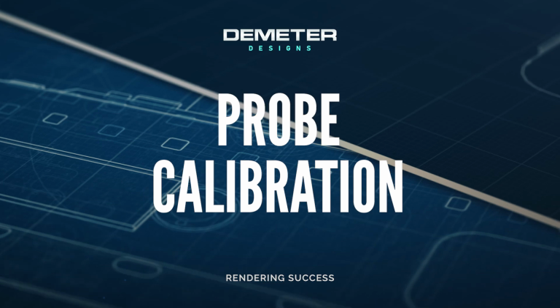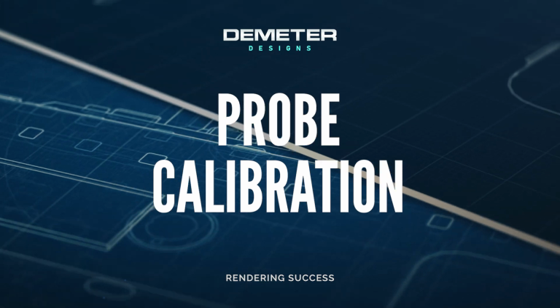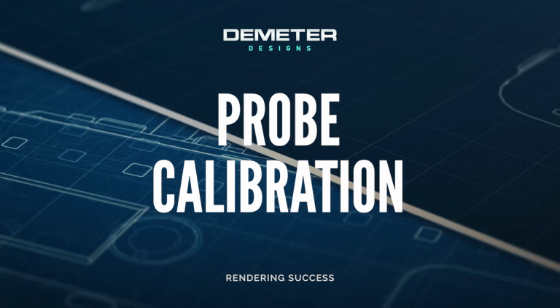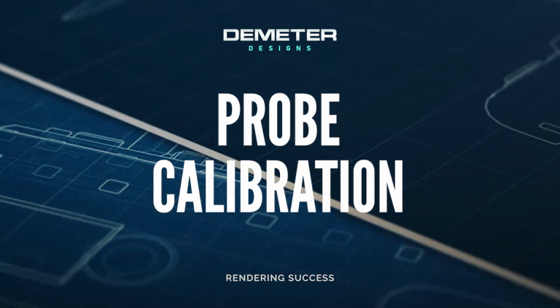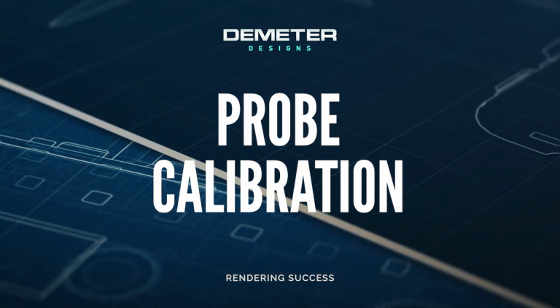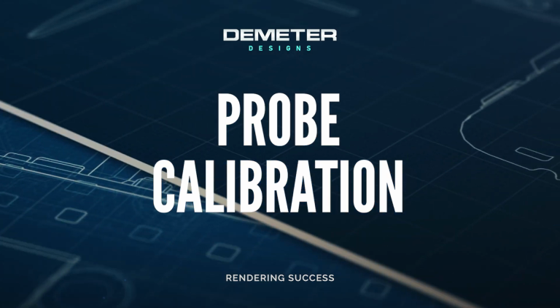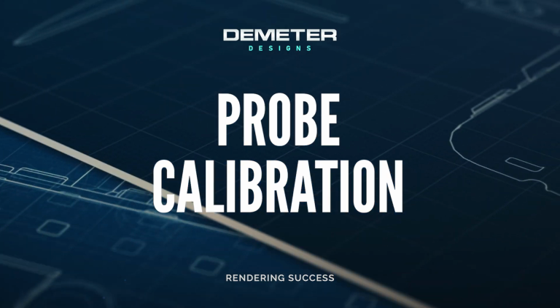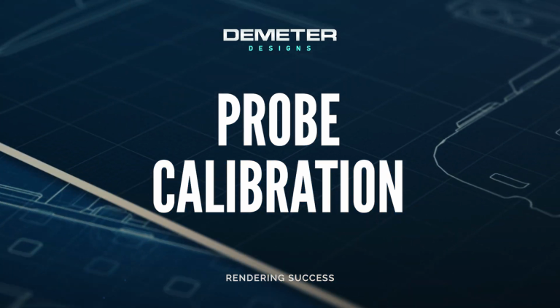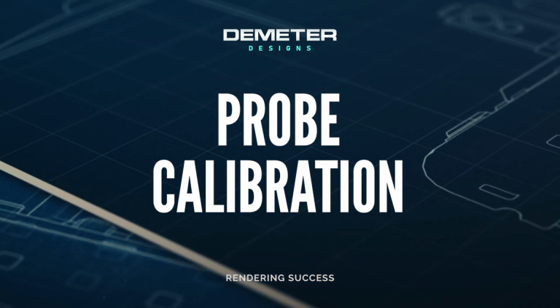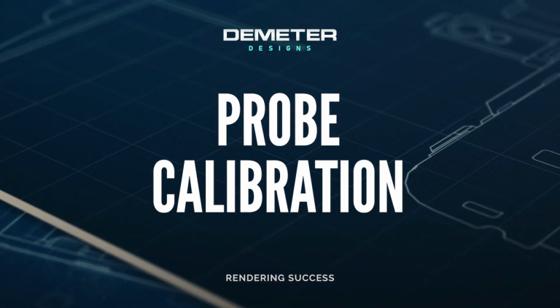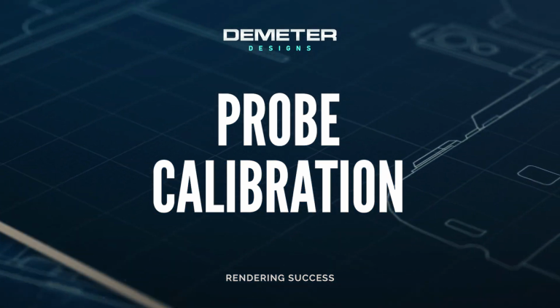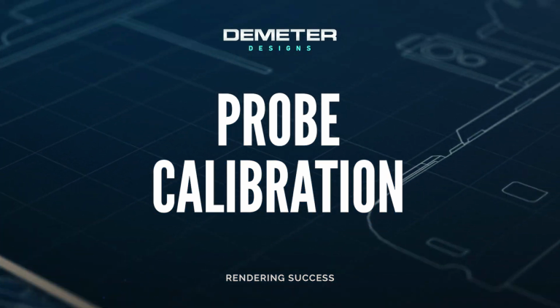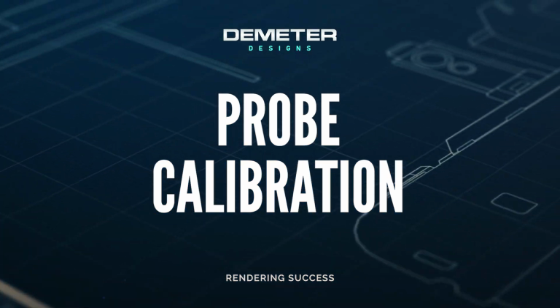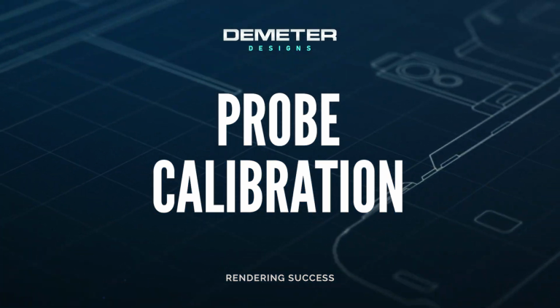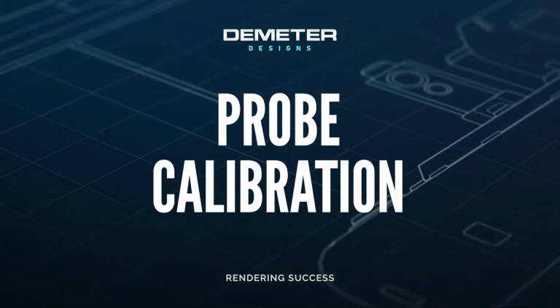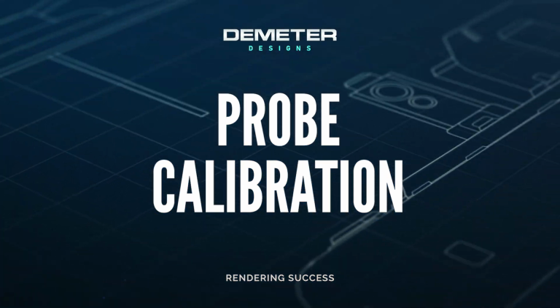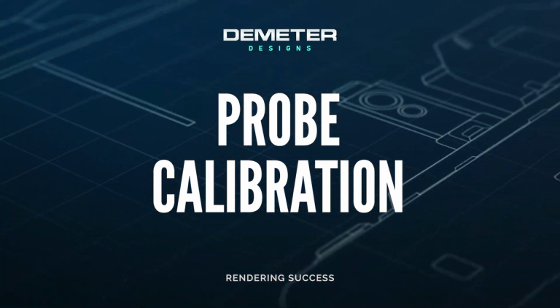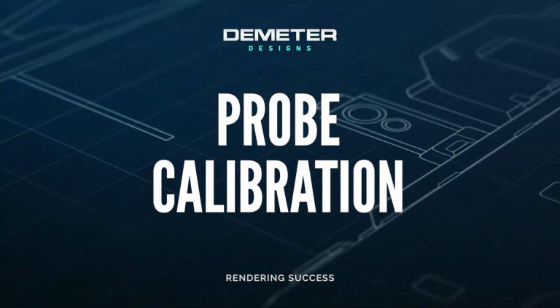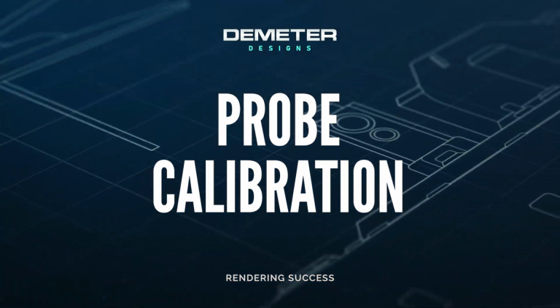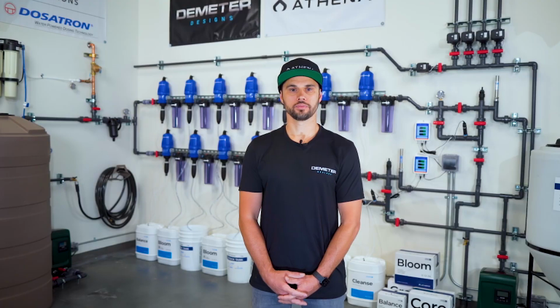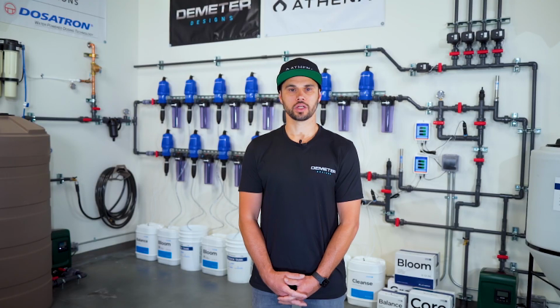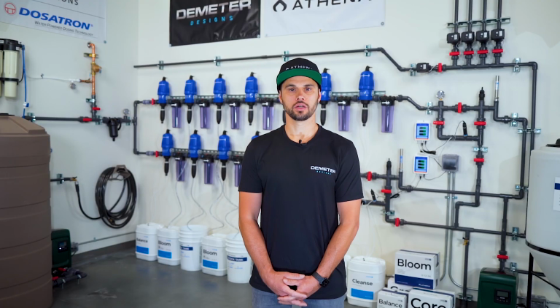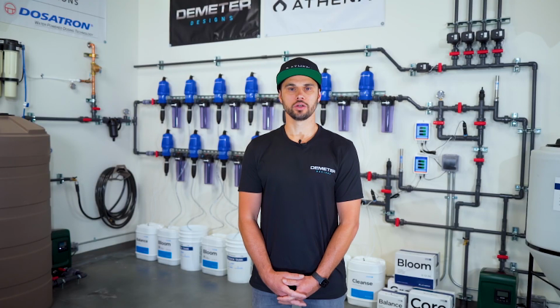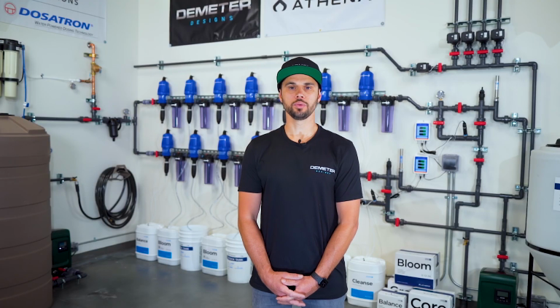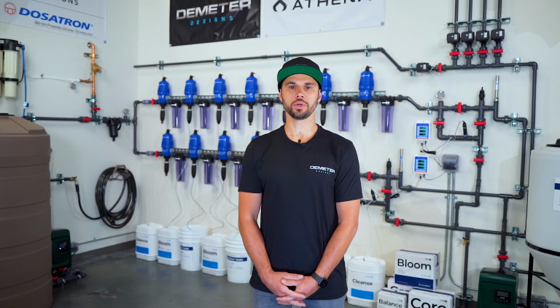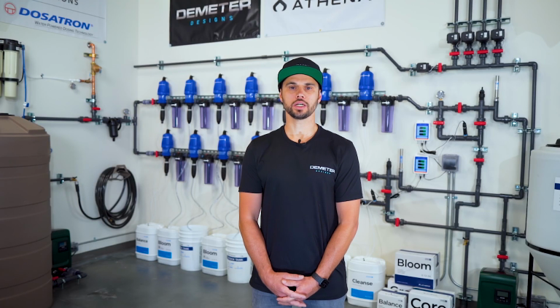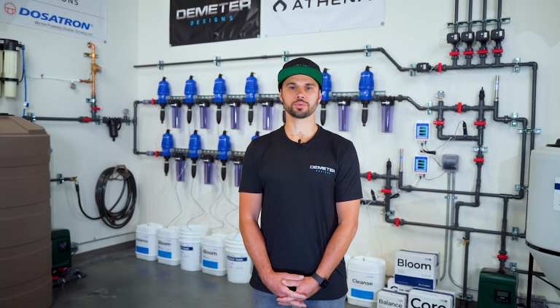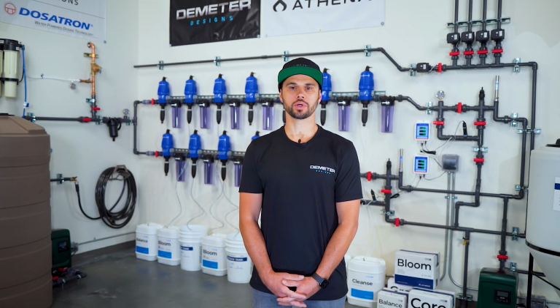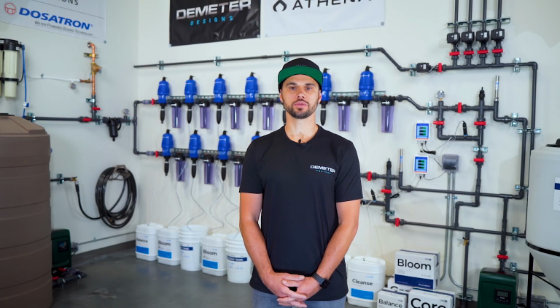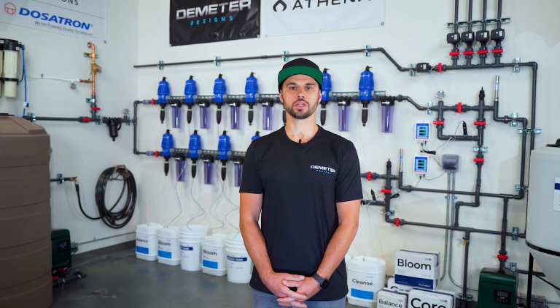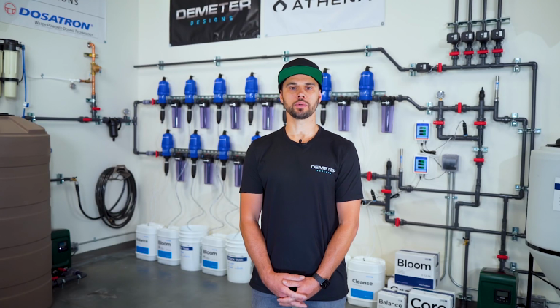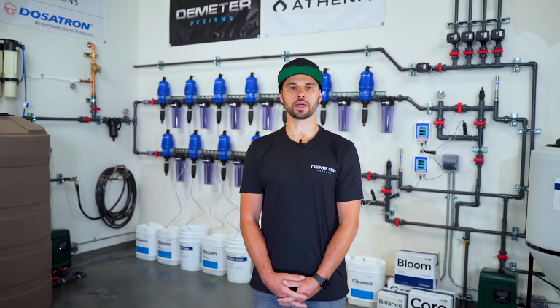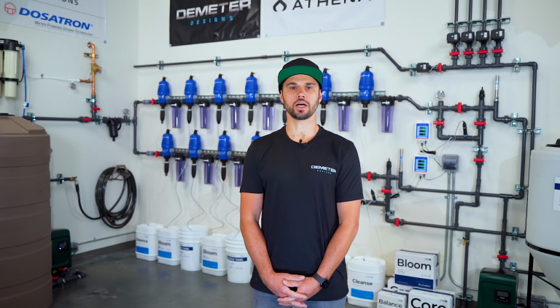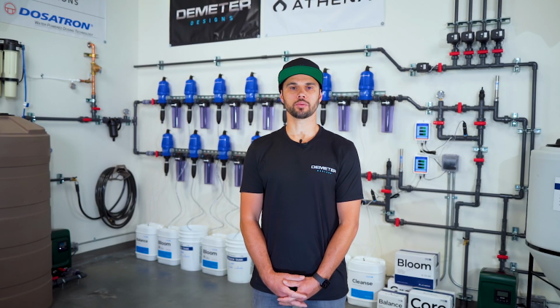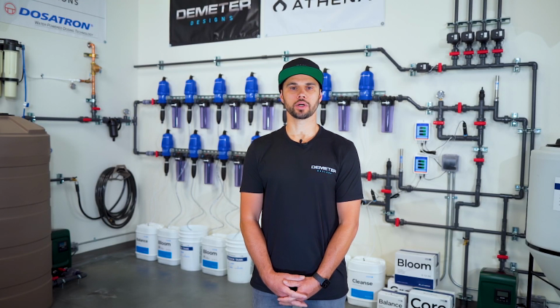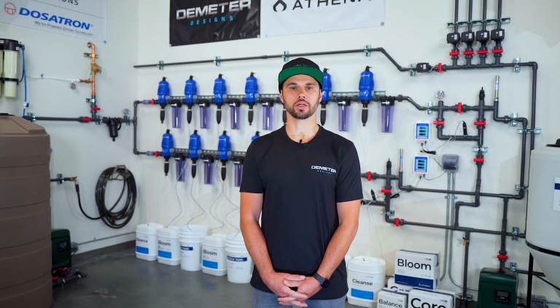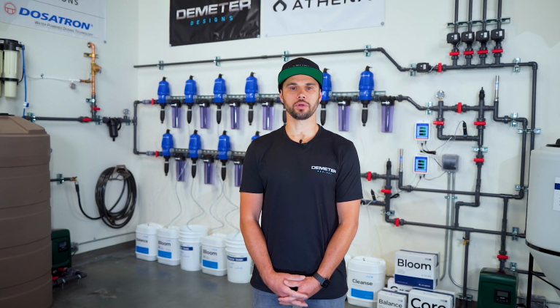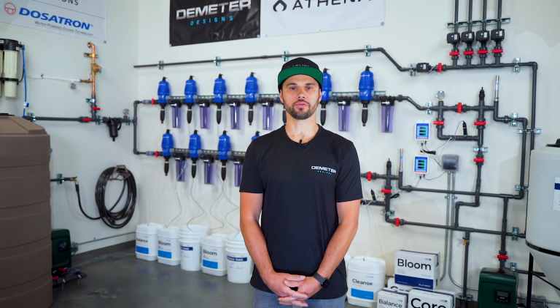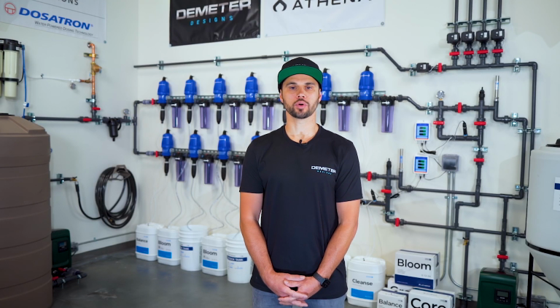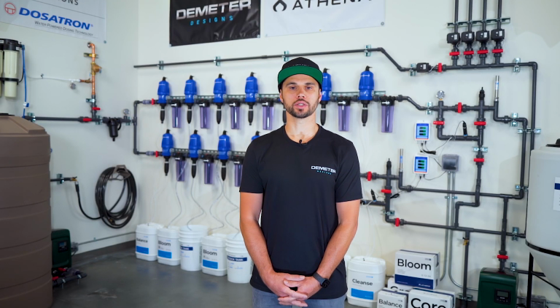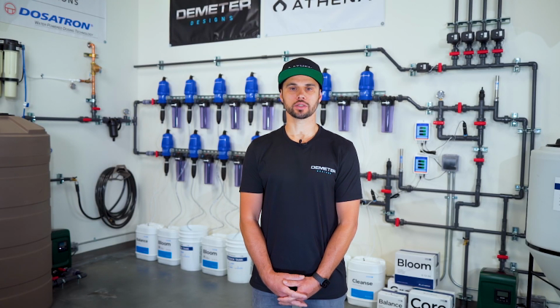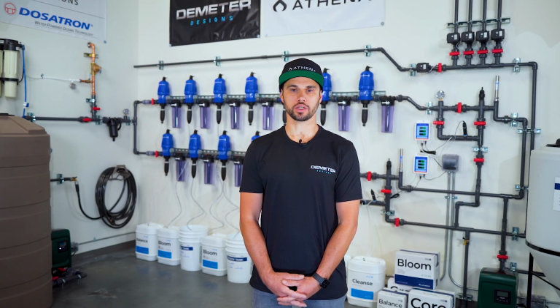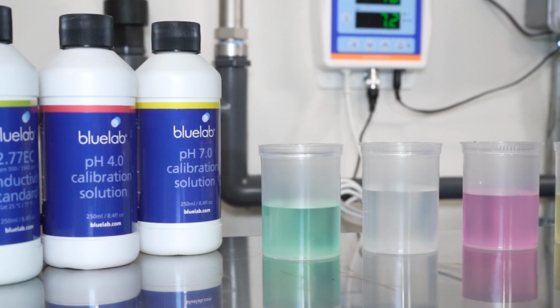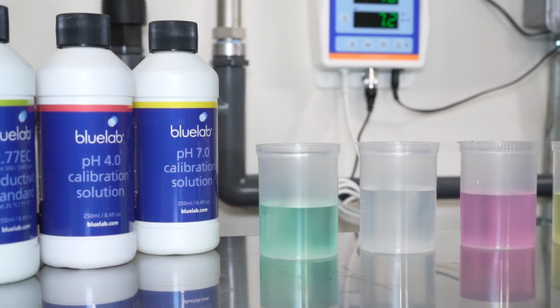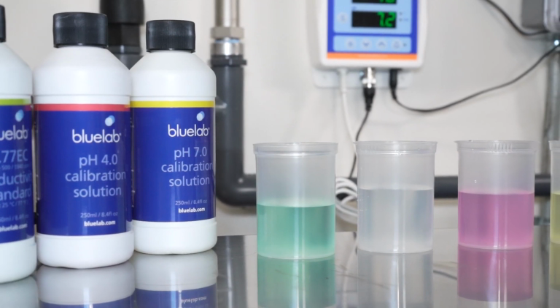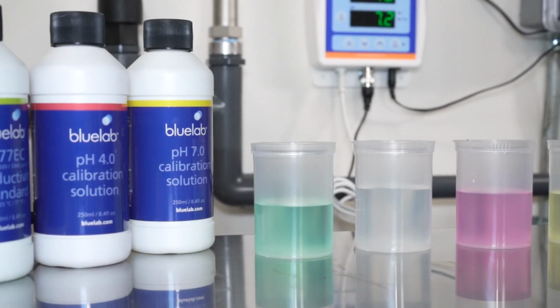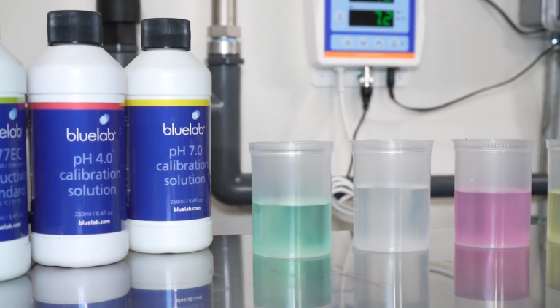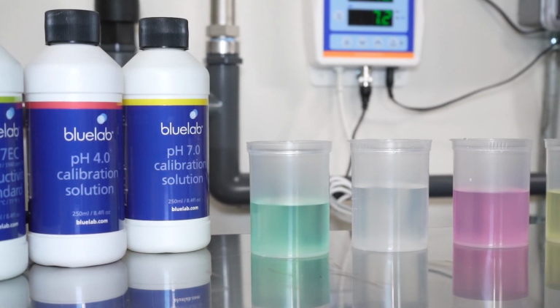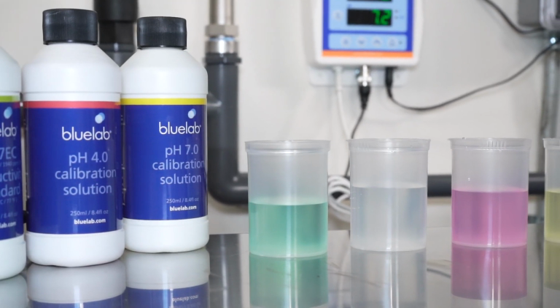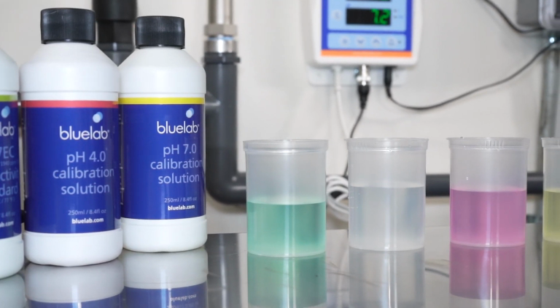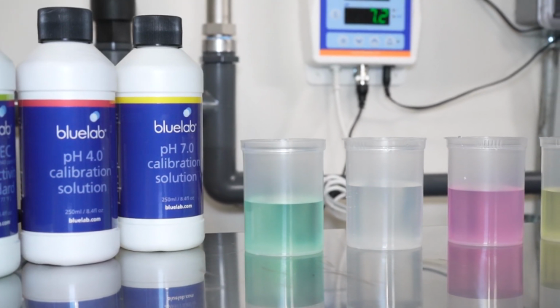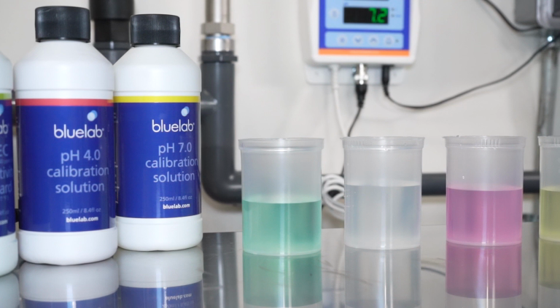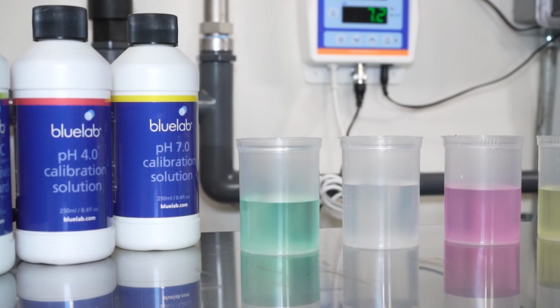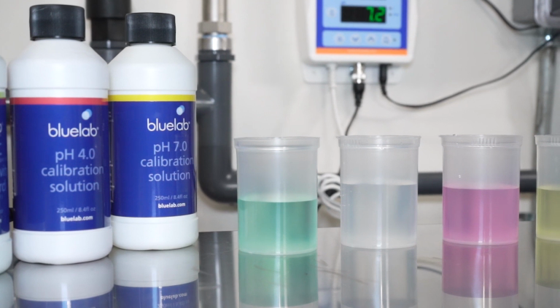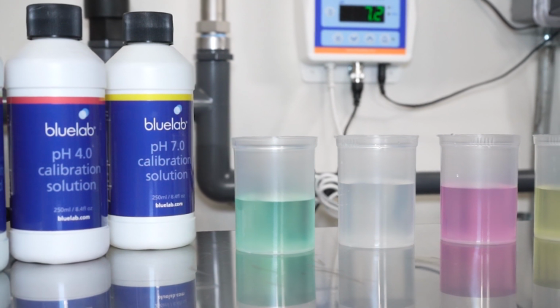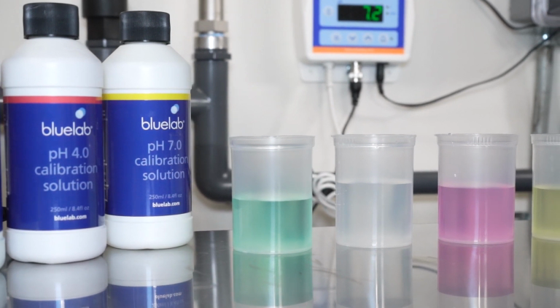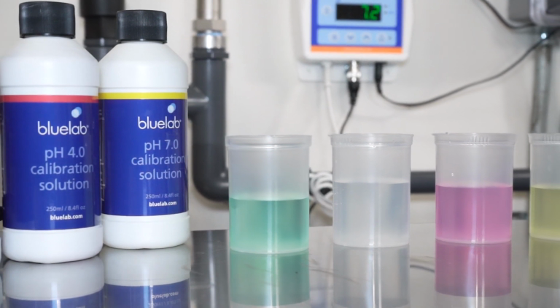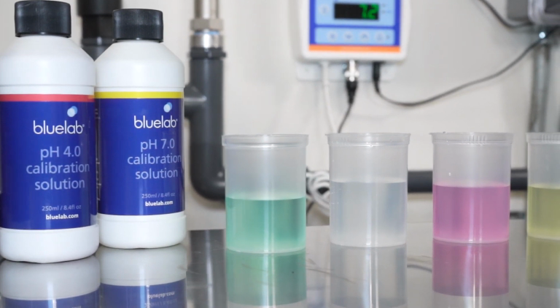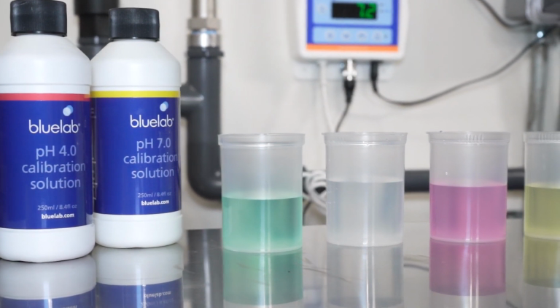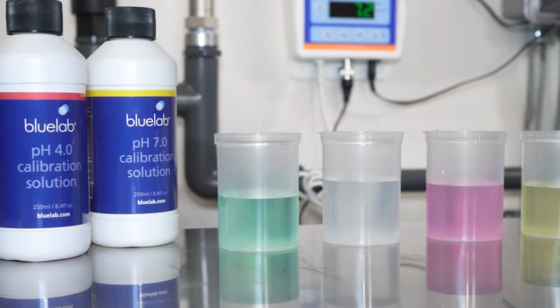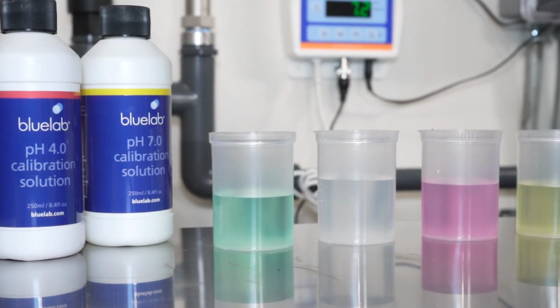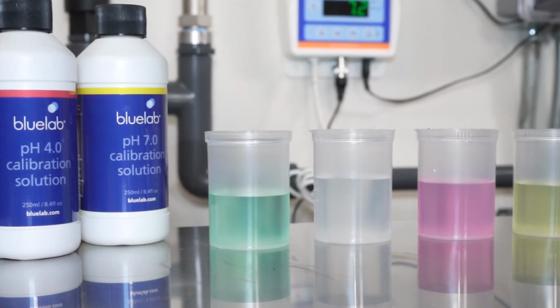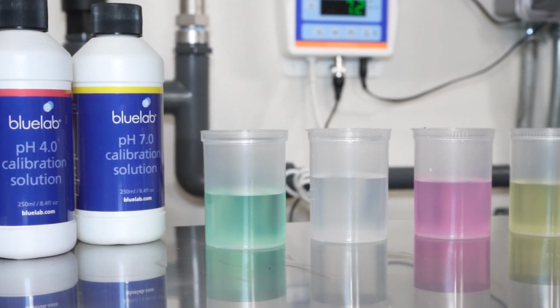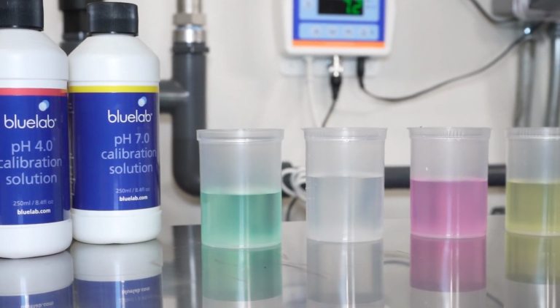Probe calibration. New pH probes need to be calibrated before installation and also every 30 days during operation.